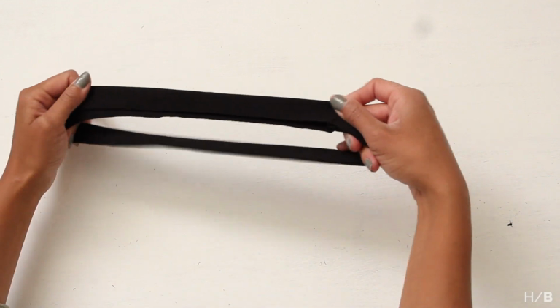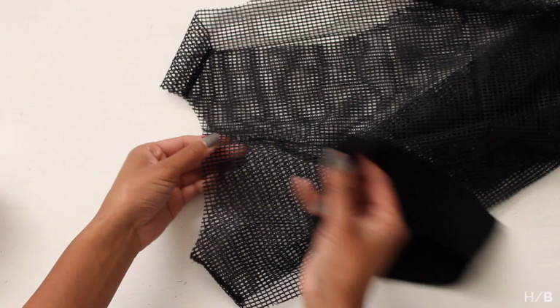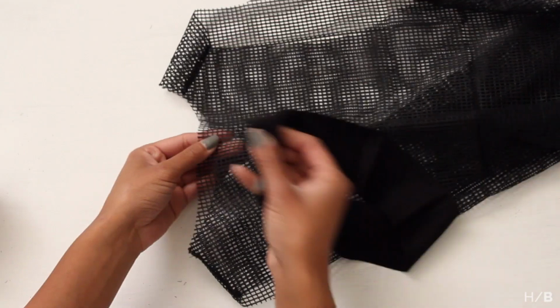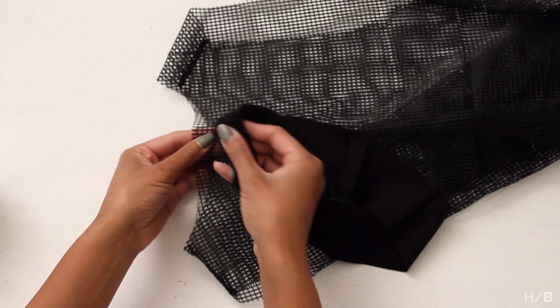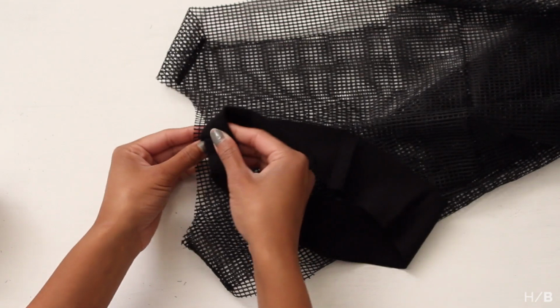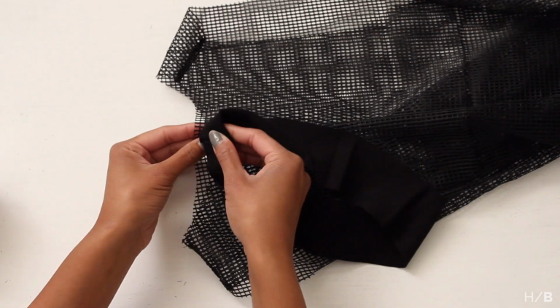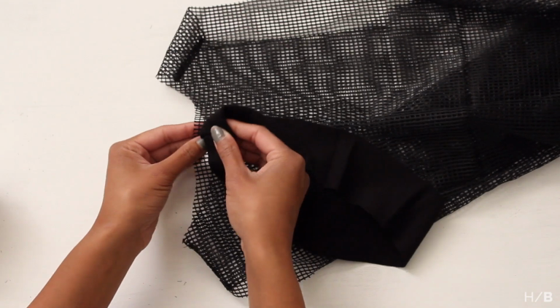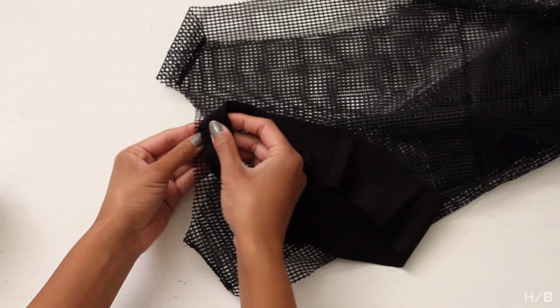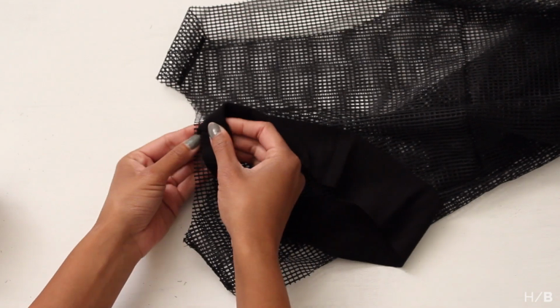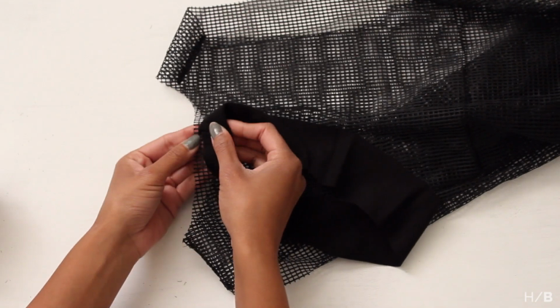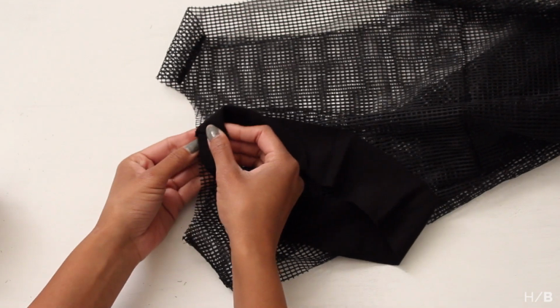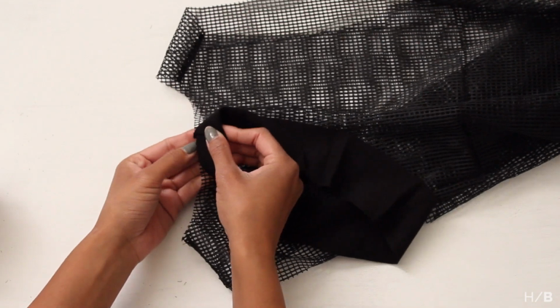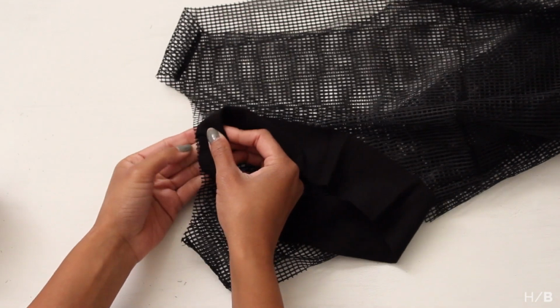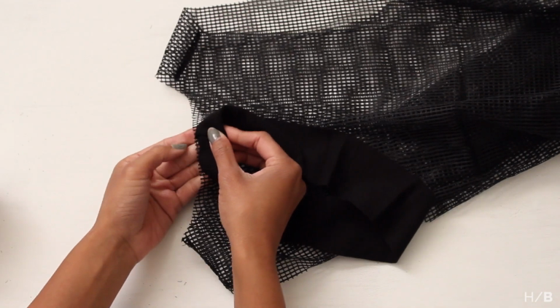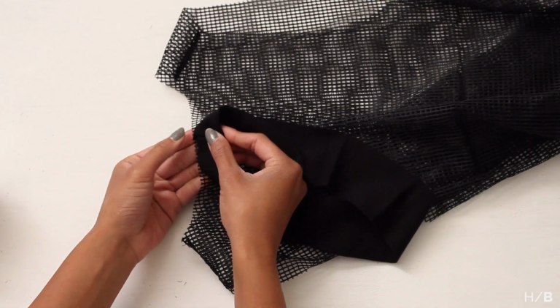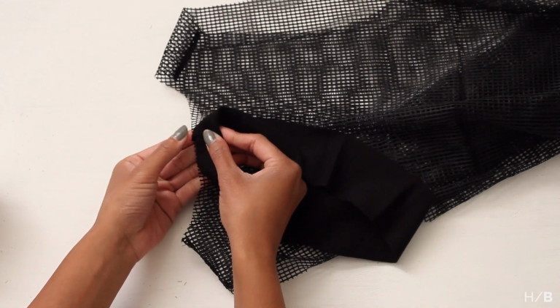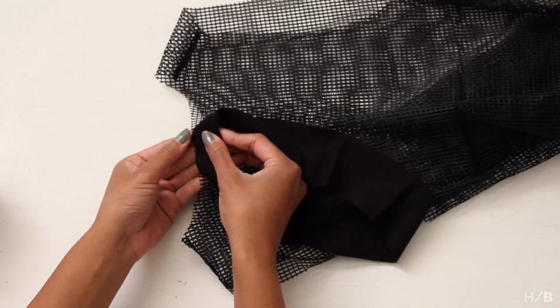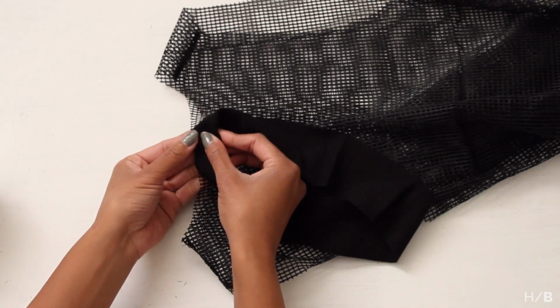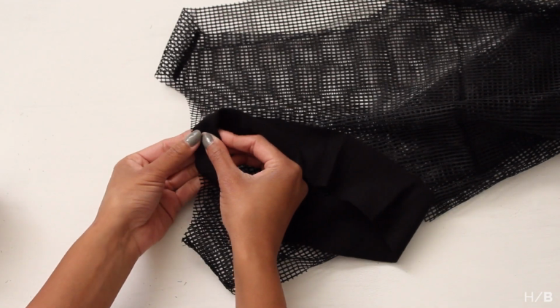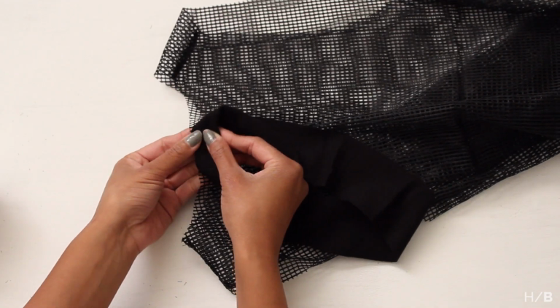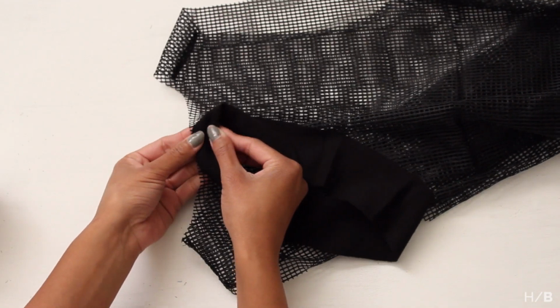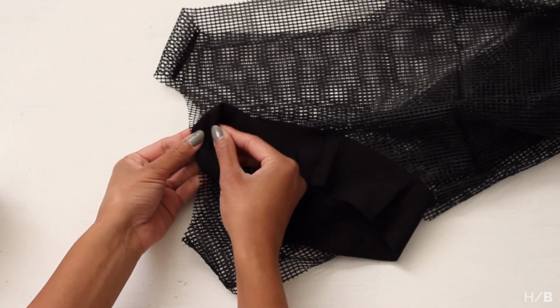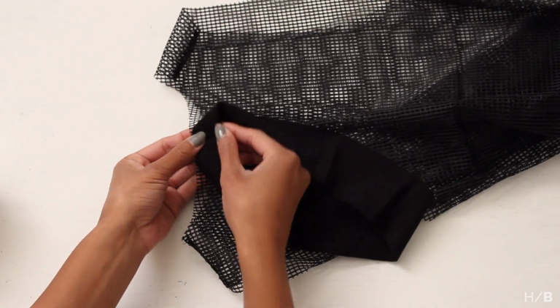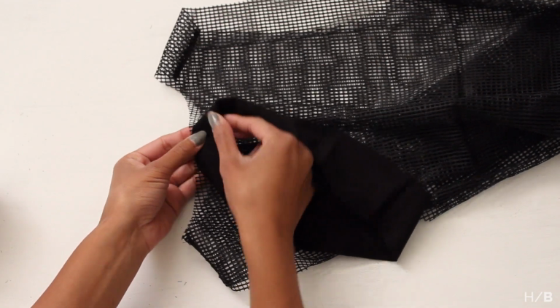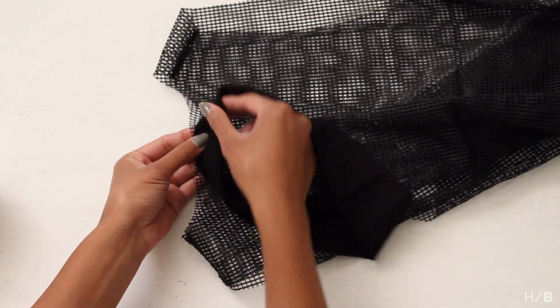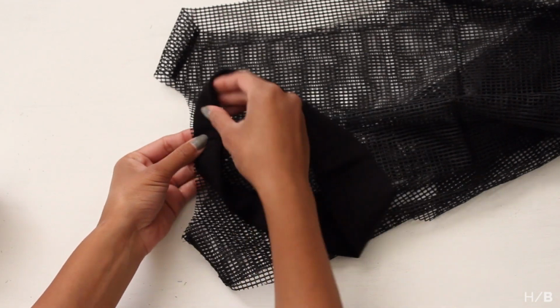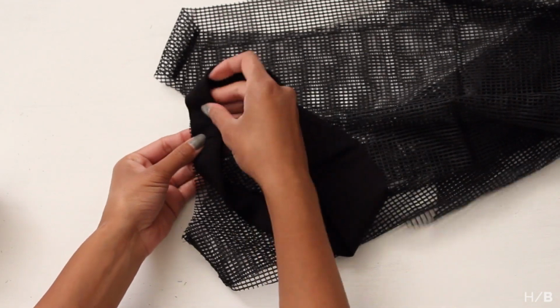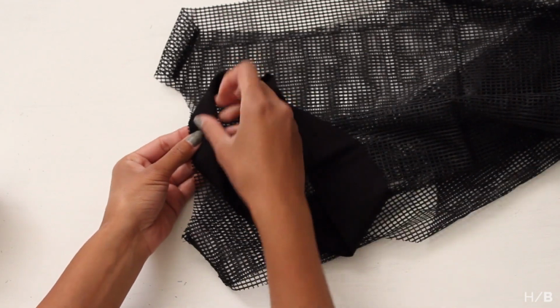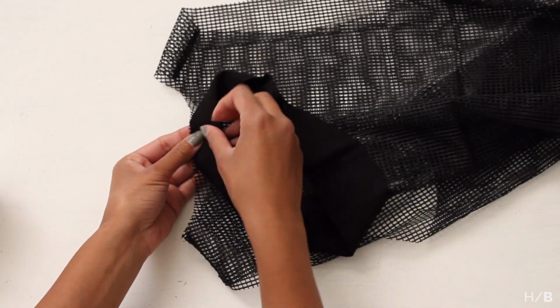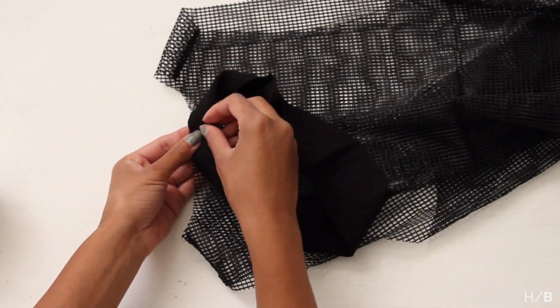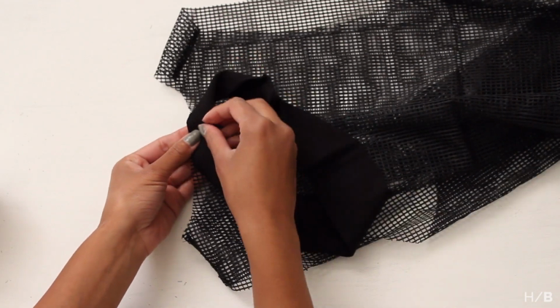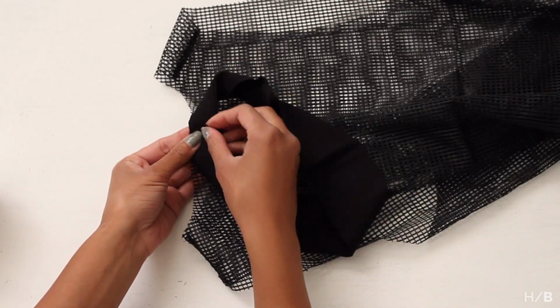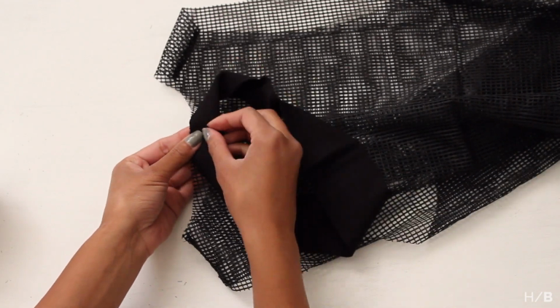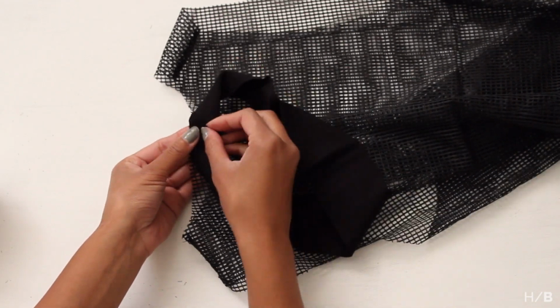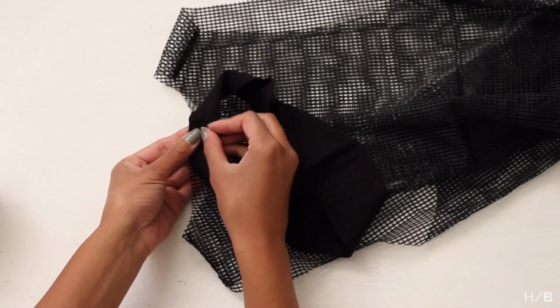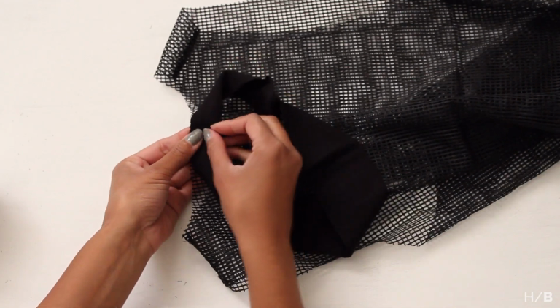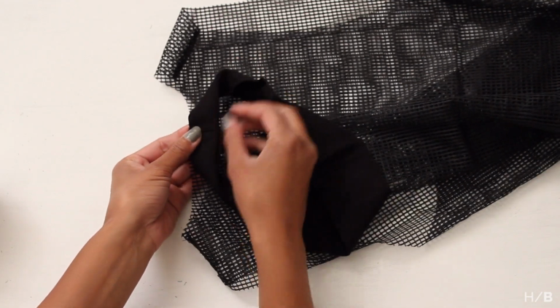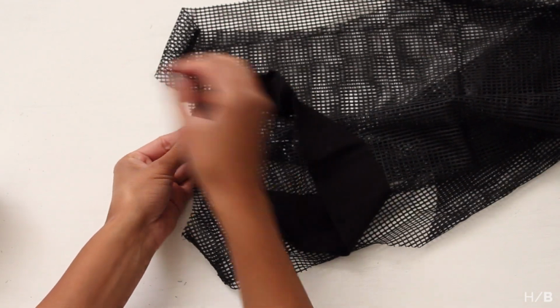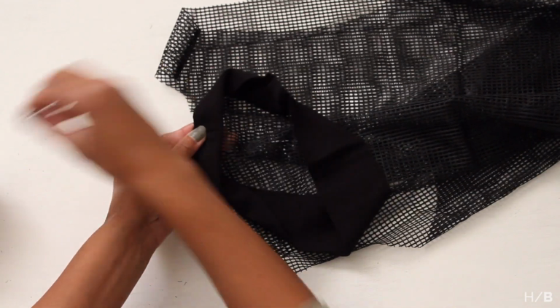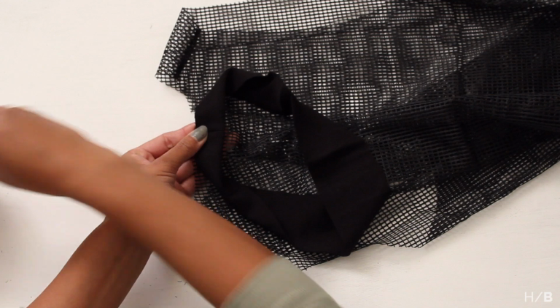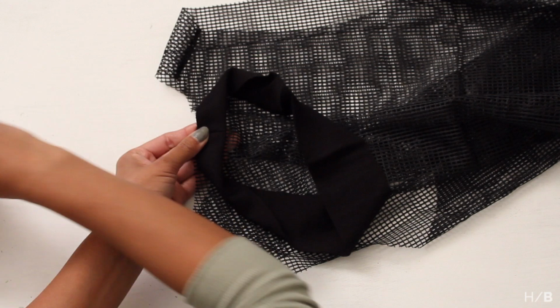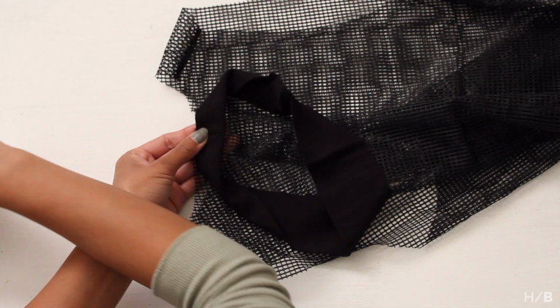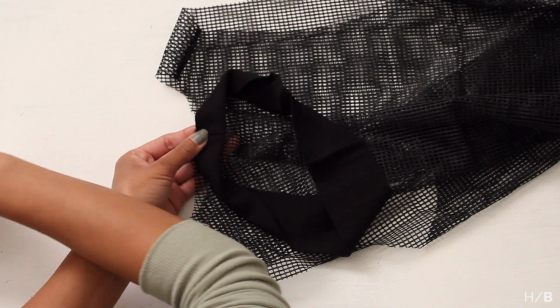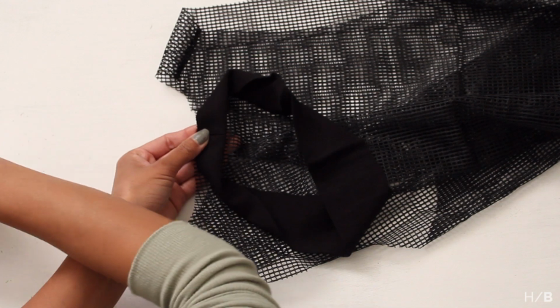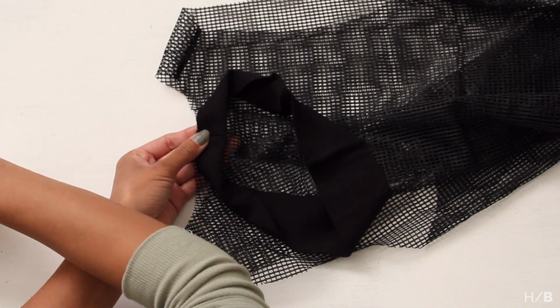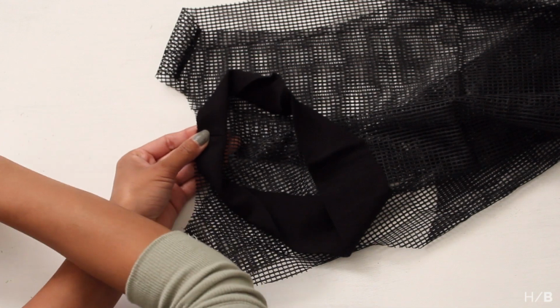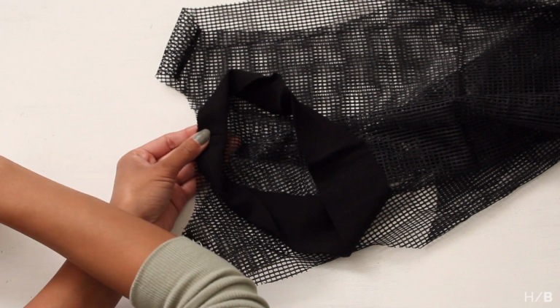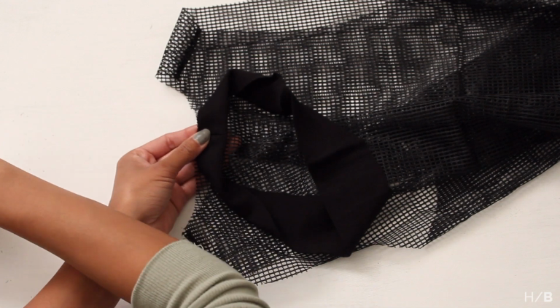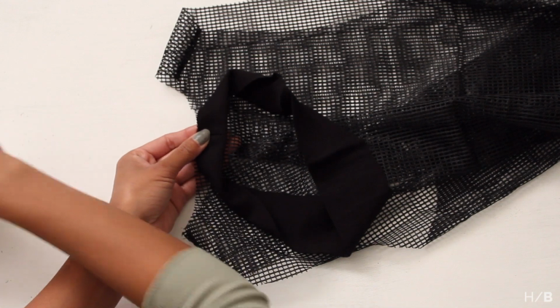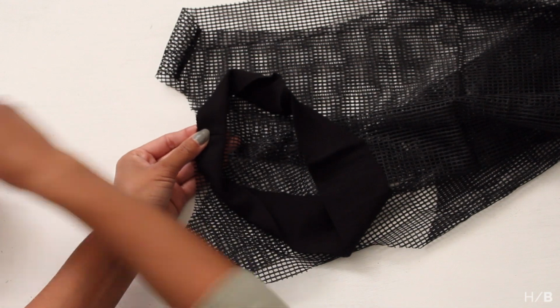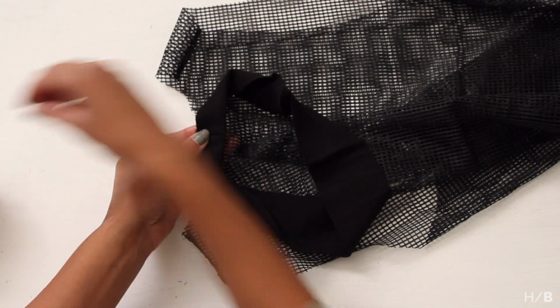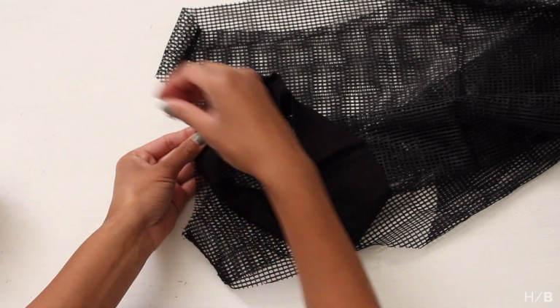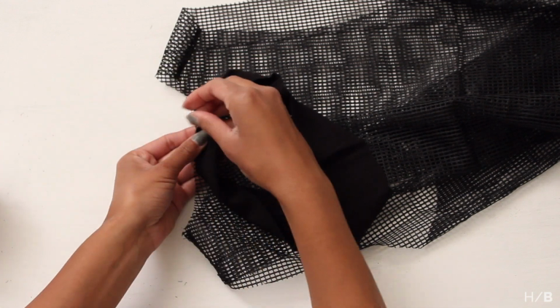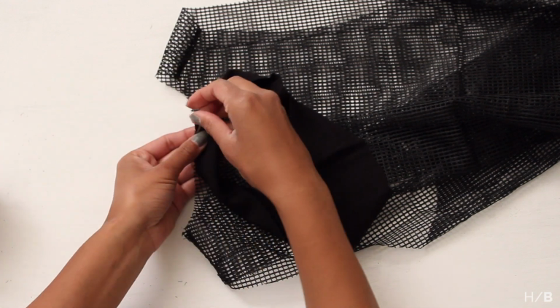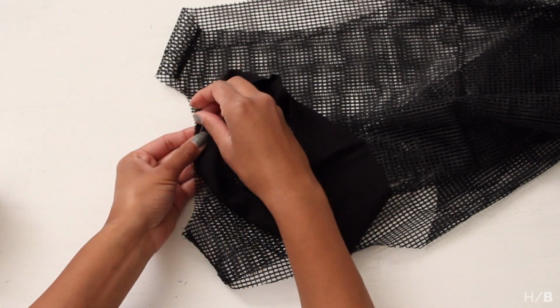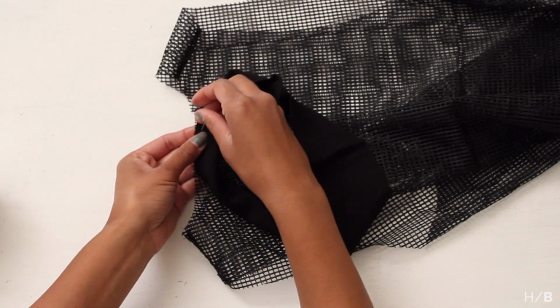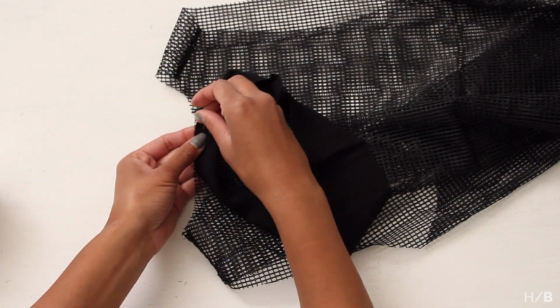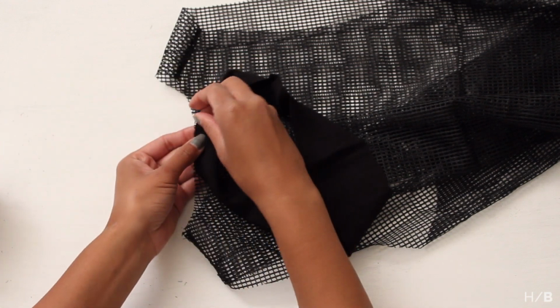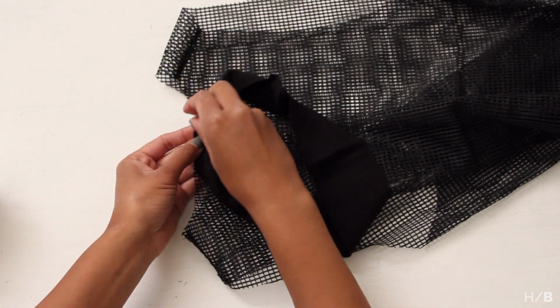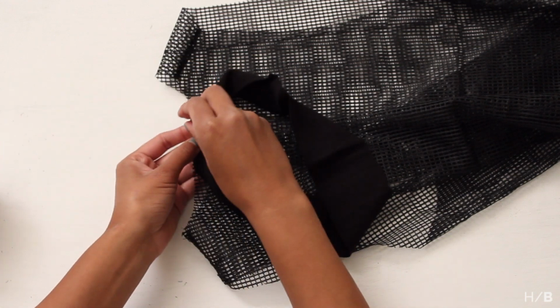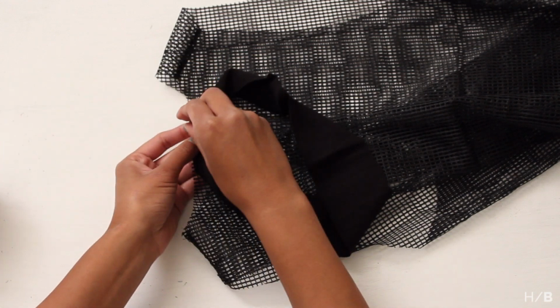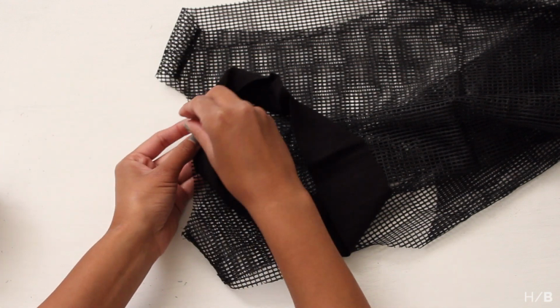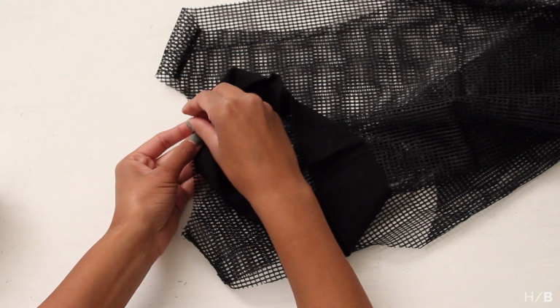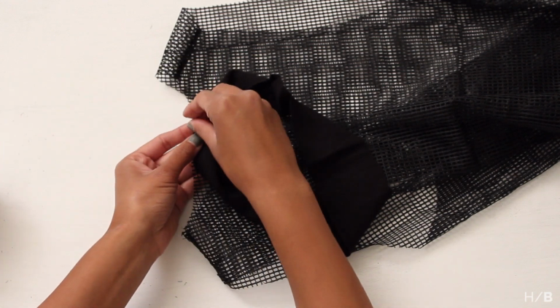Pin the rib to the neck area with both edges facing up. Repeat the same process for the armhole.